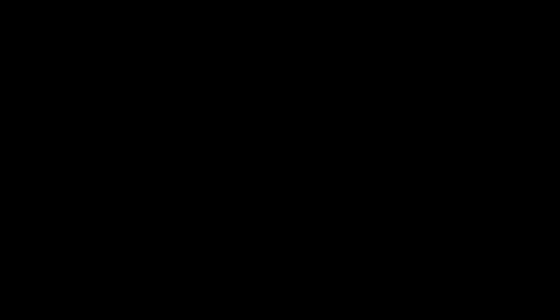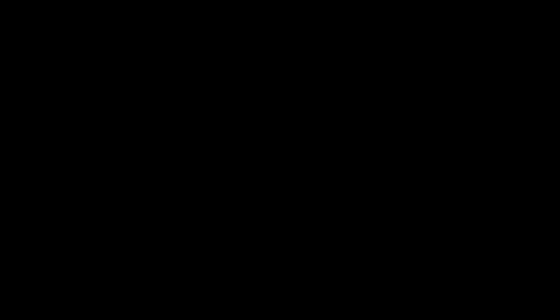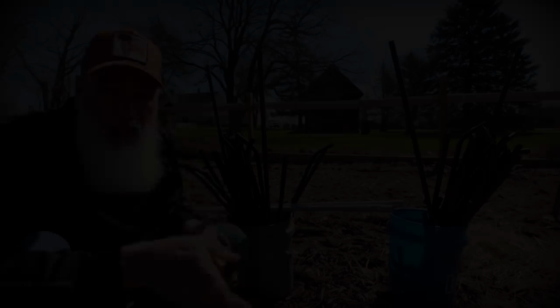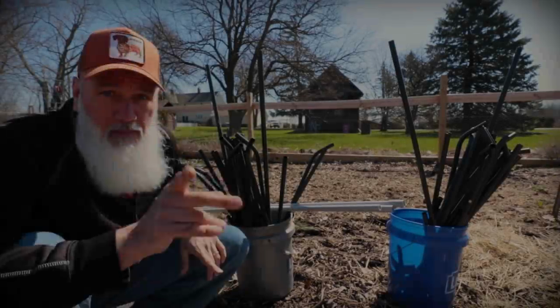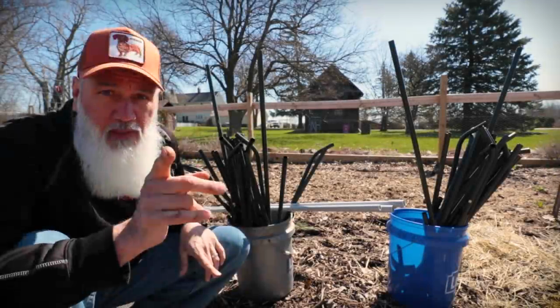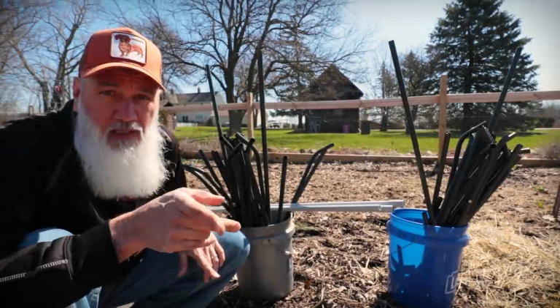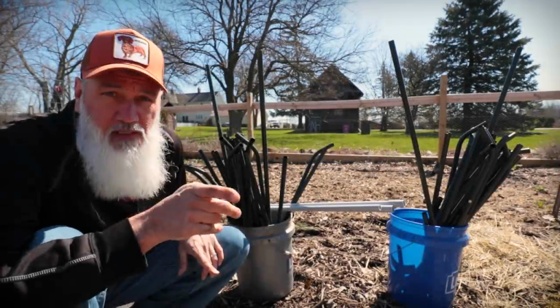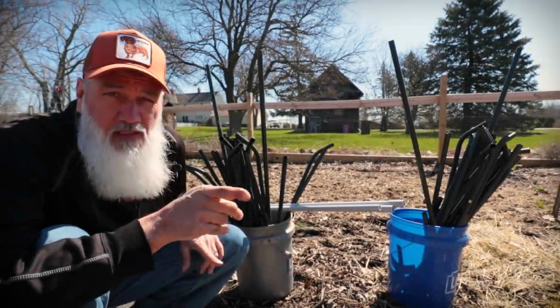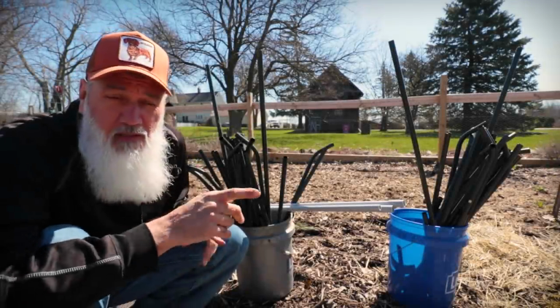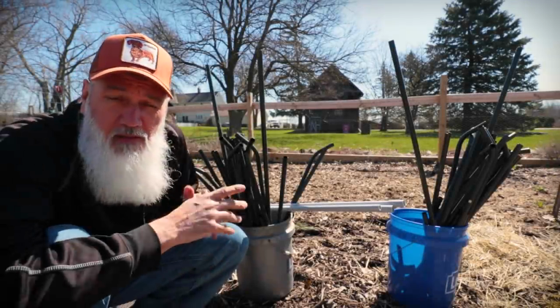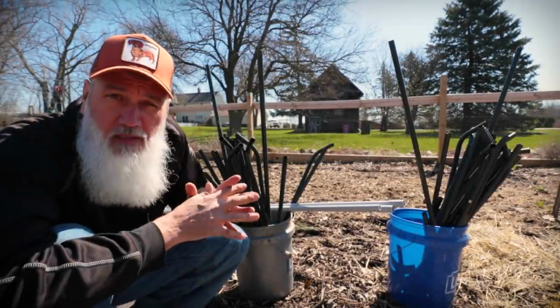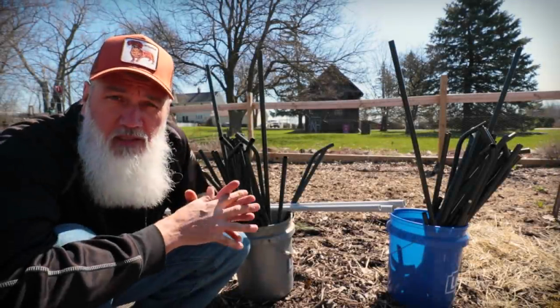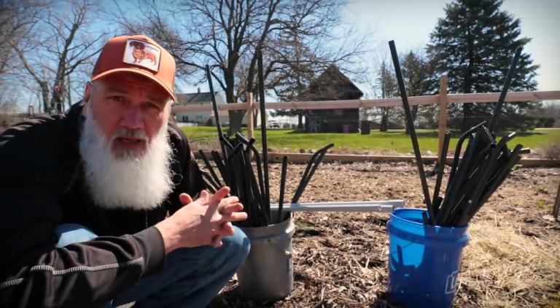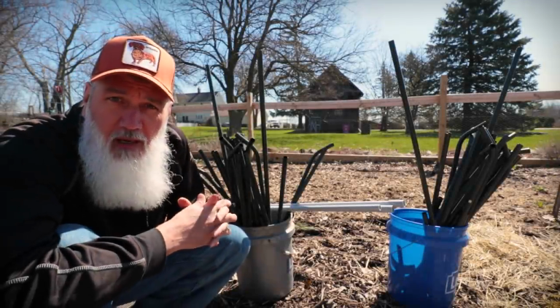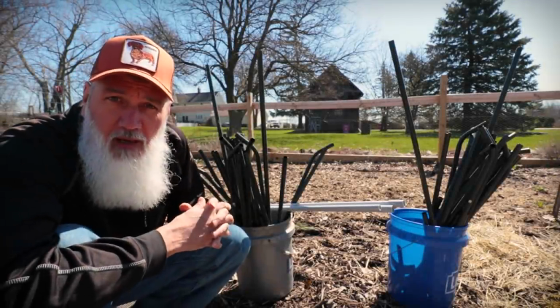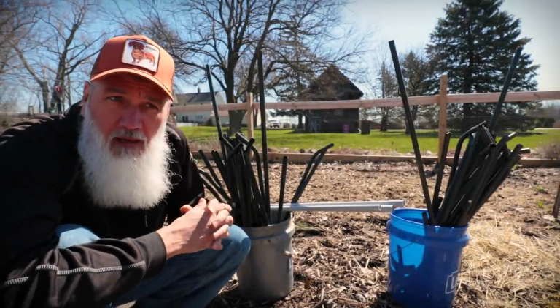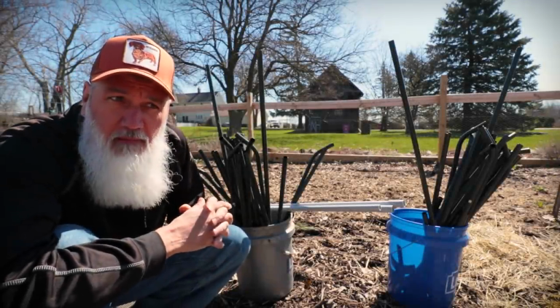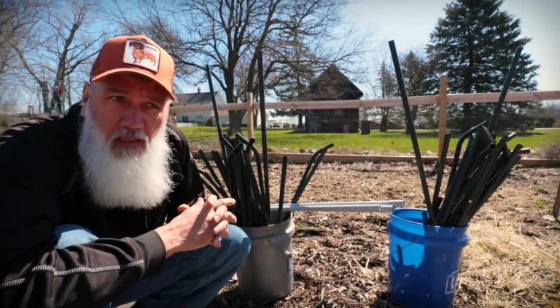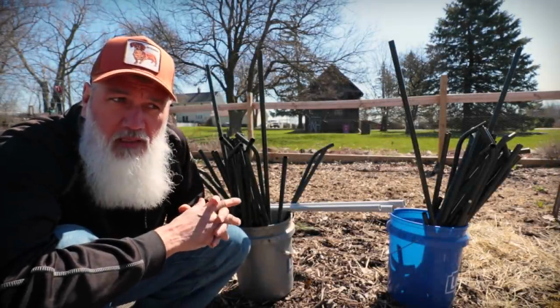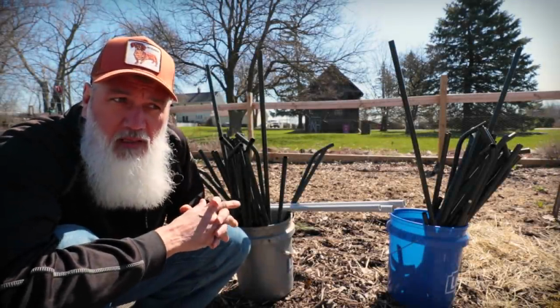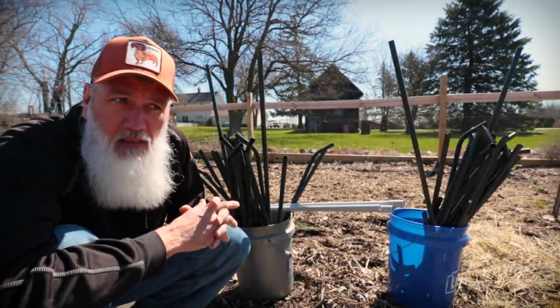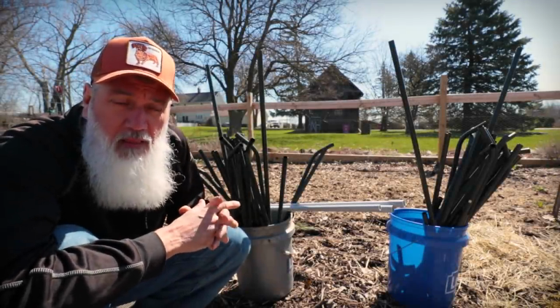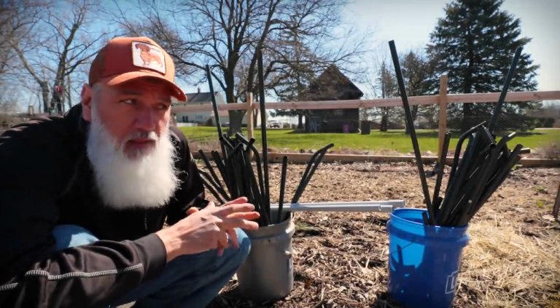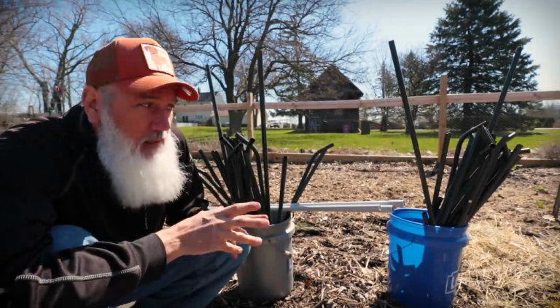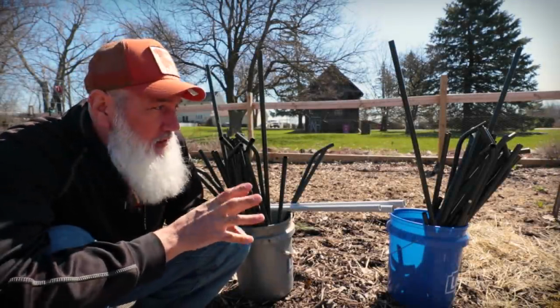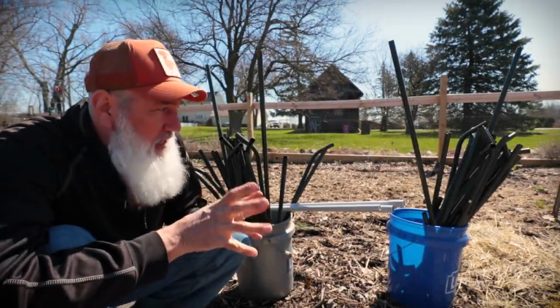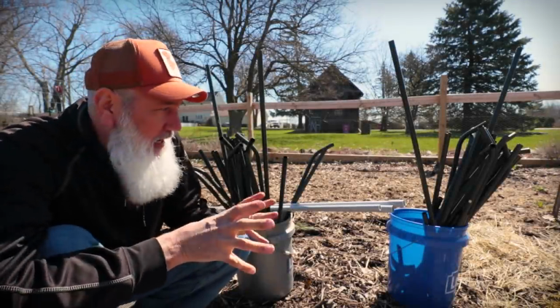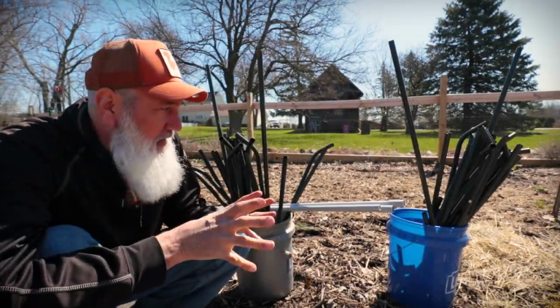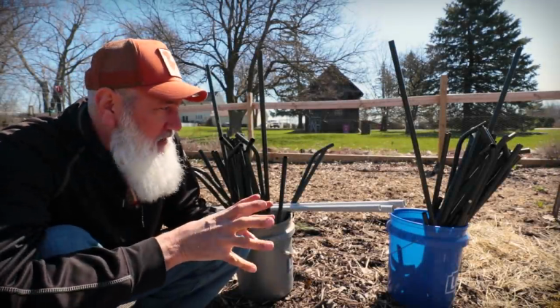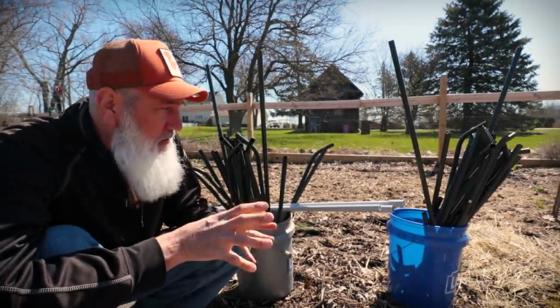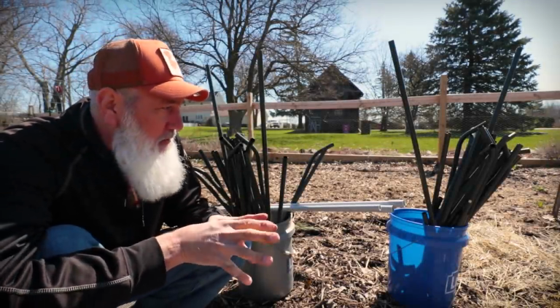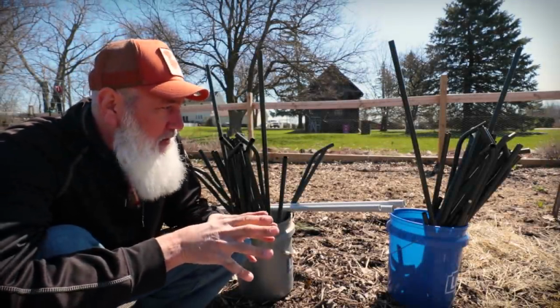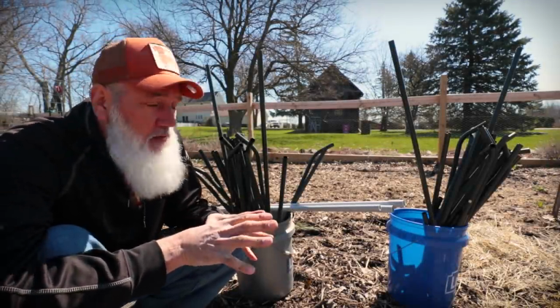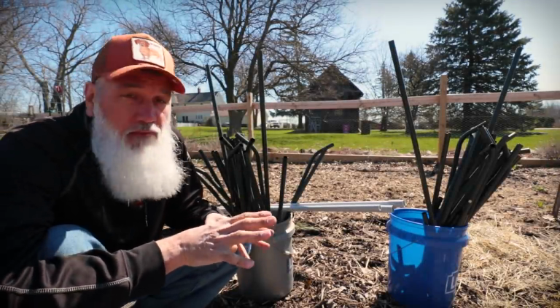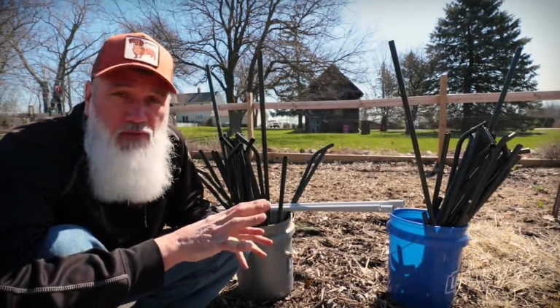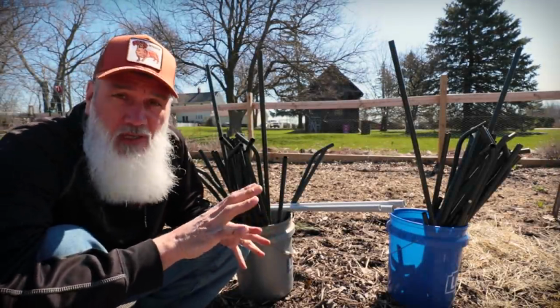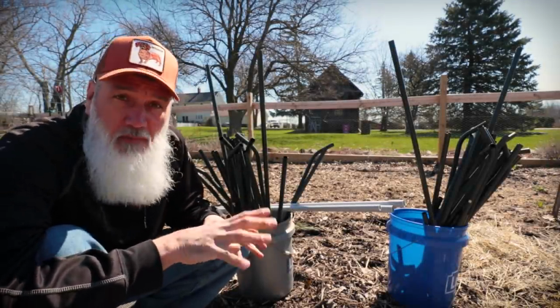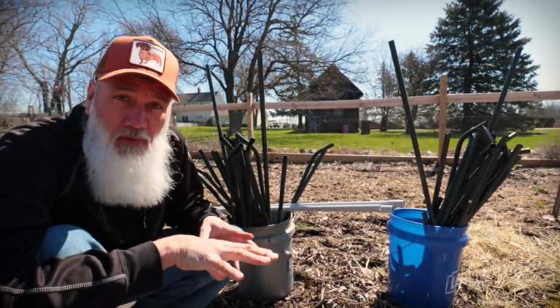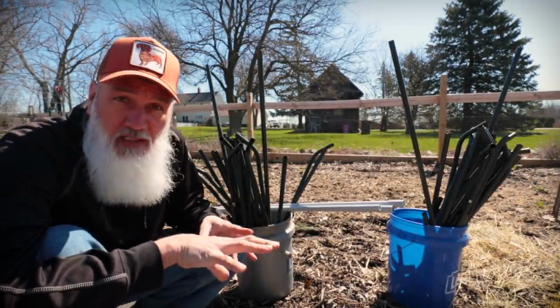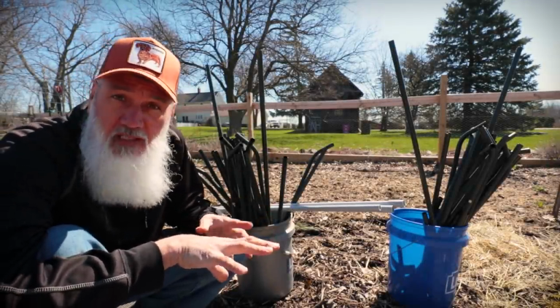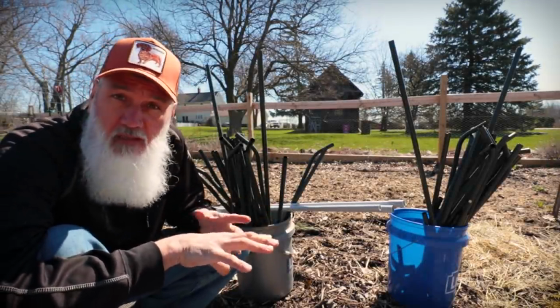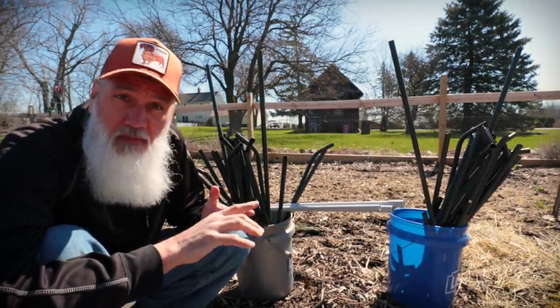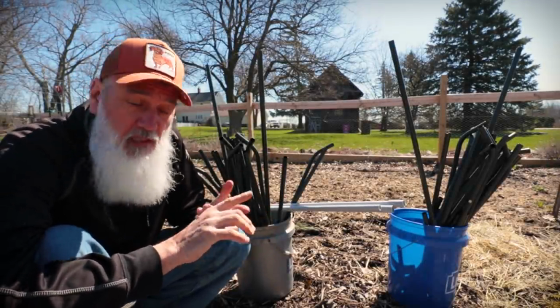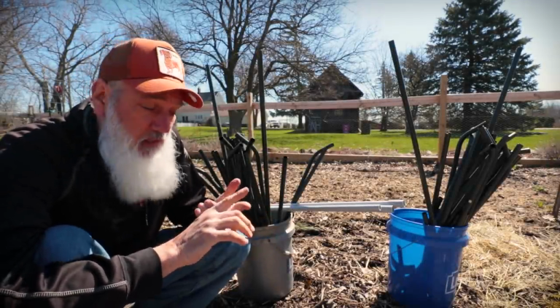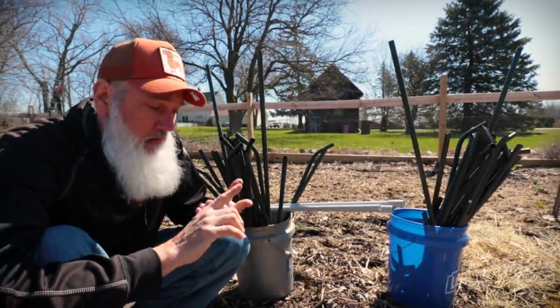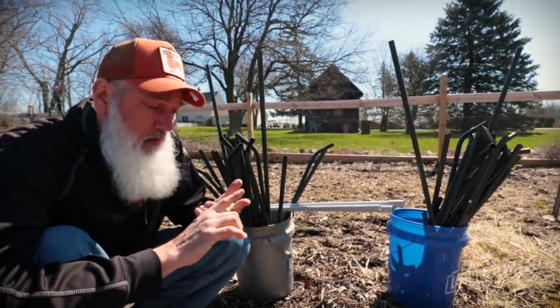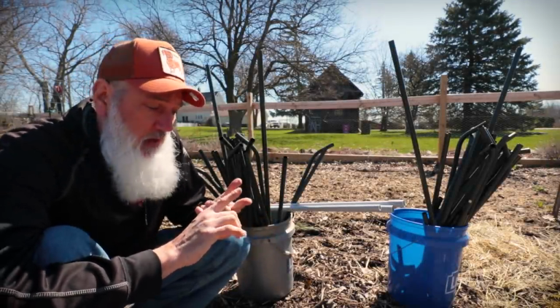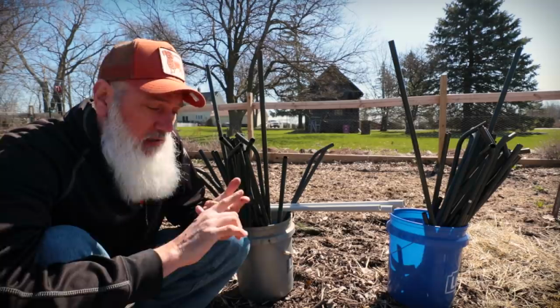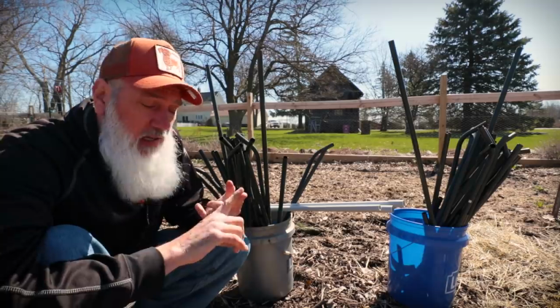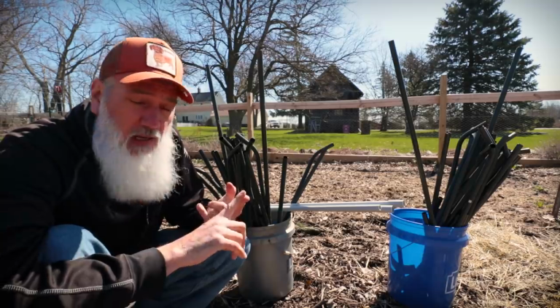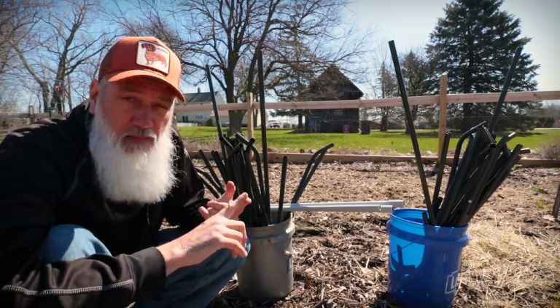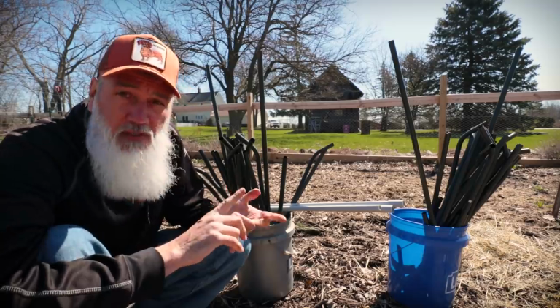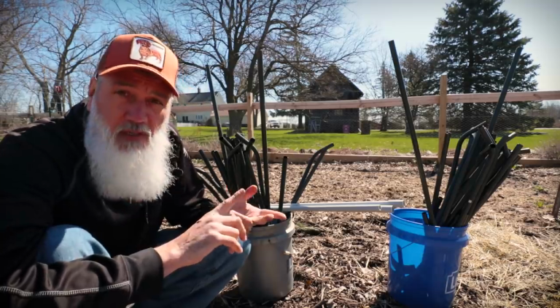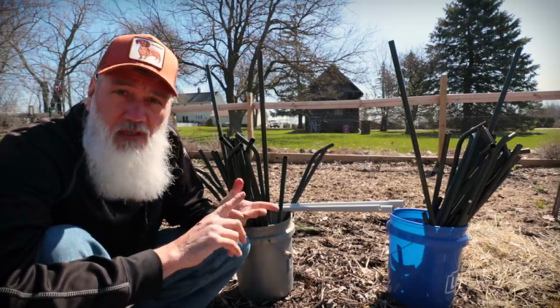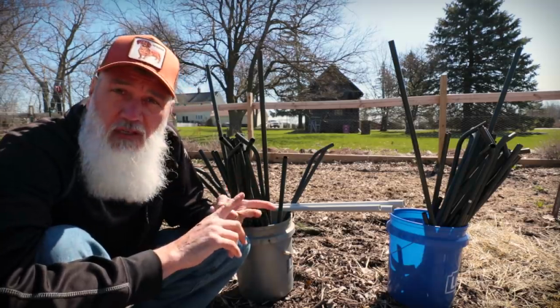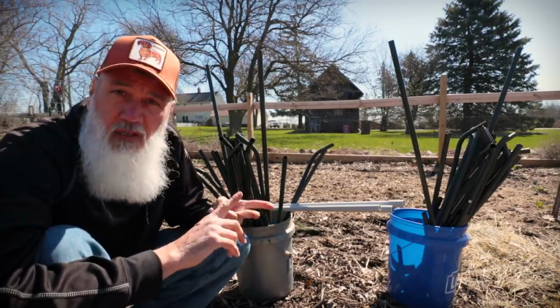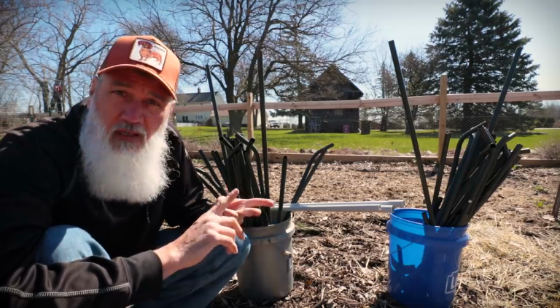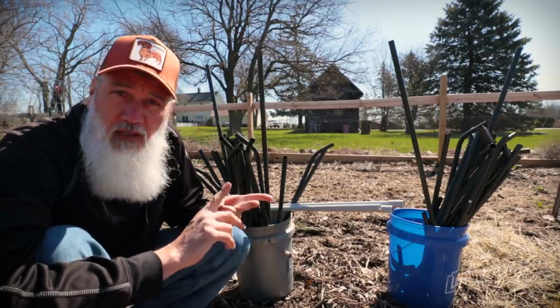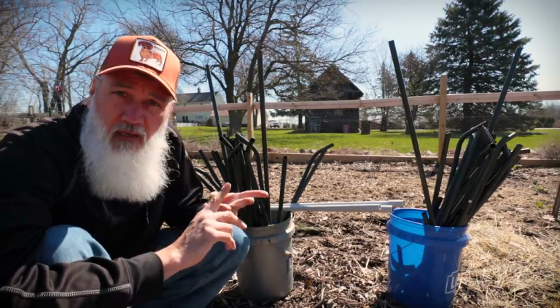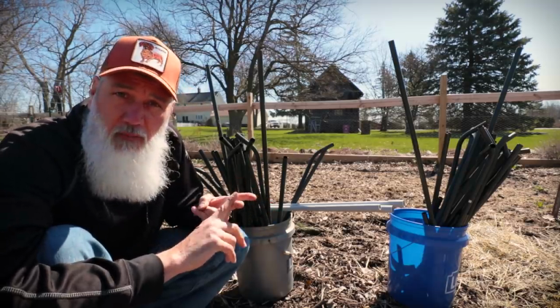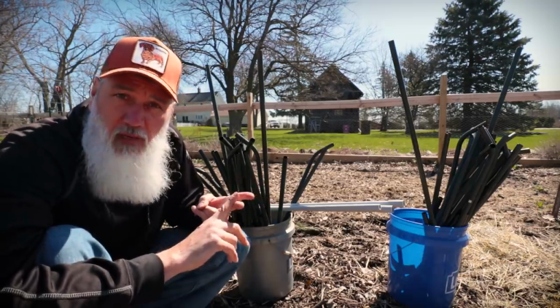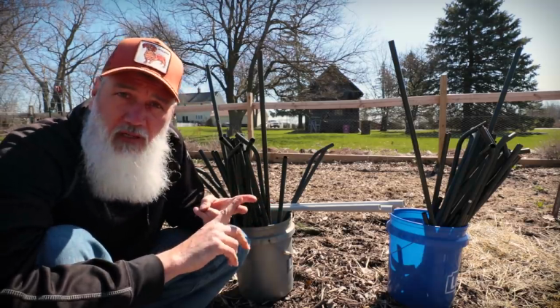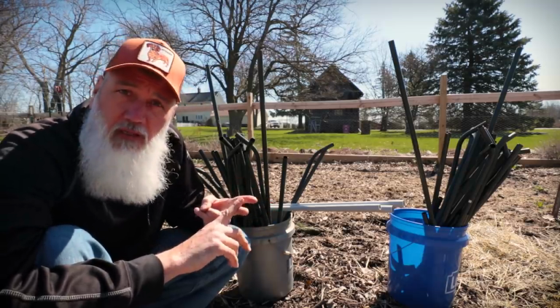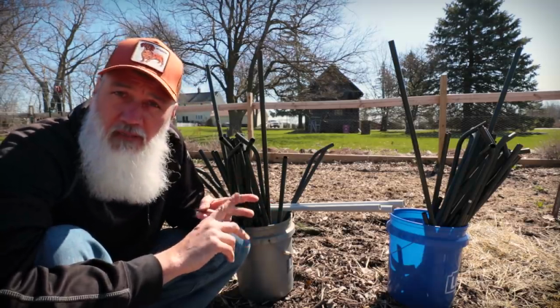I'm going to get started today. I'm getting the tents built for our brassica beds — for our cabbage and our broccoli.